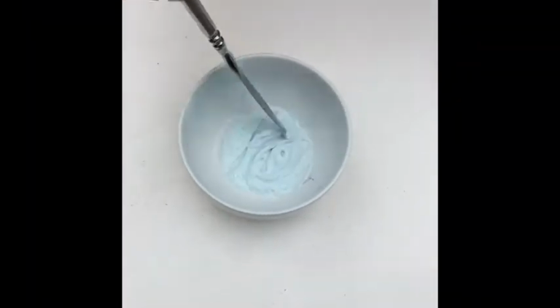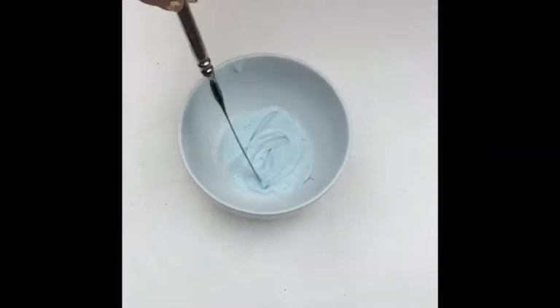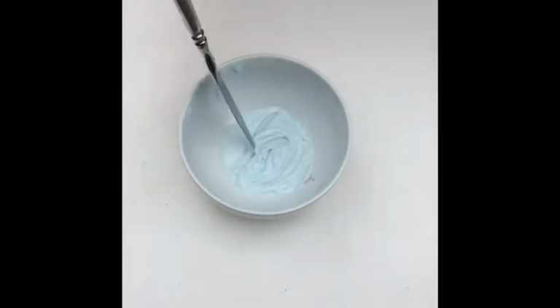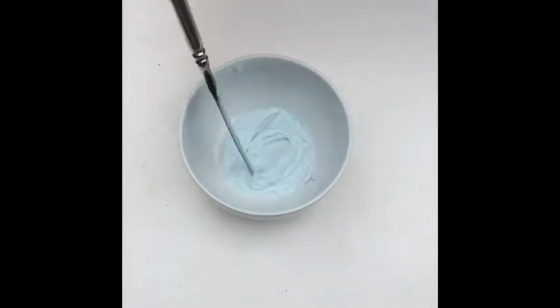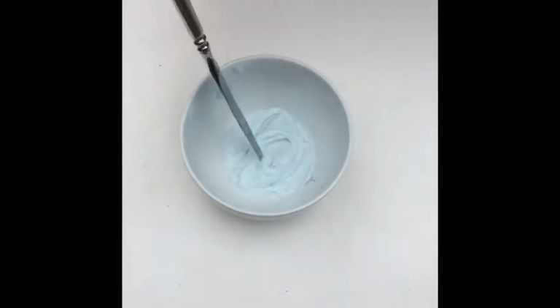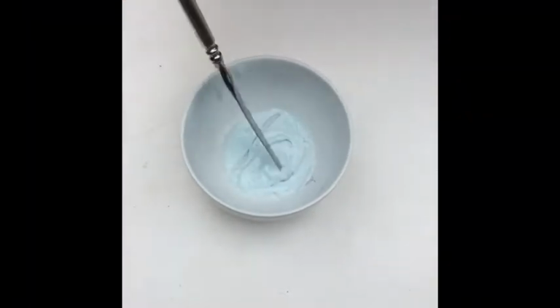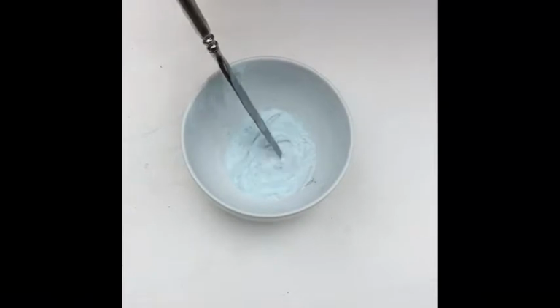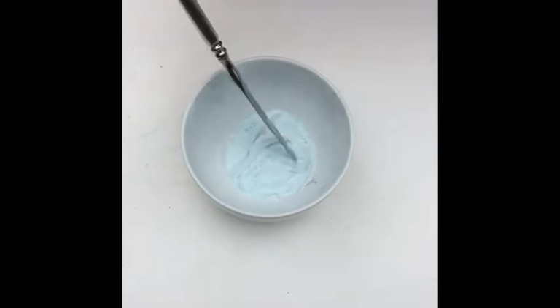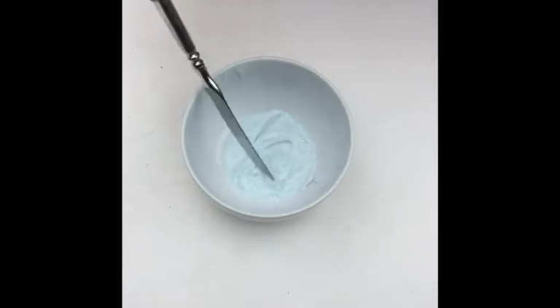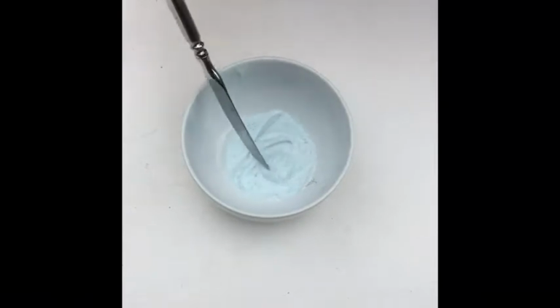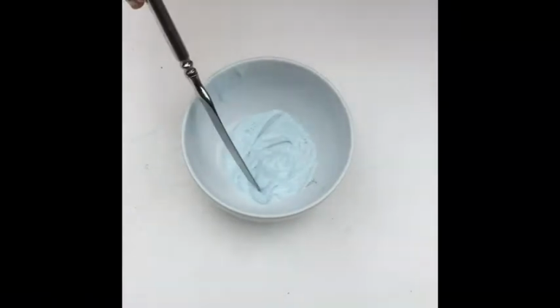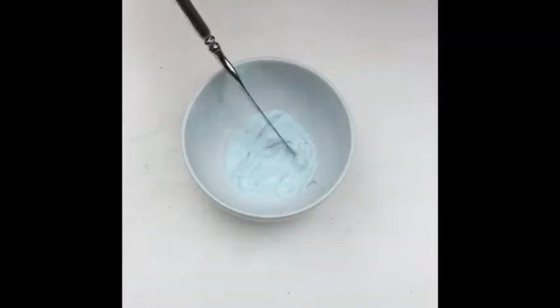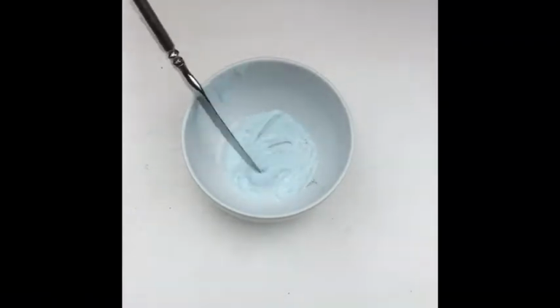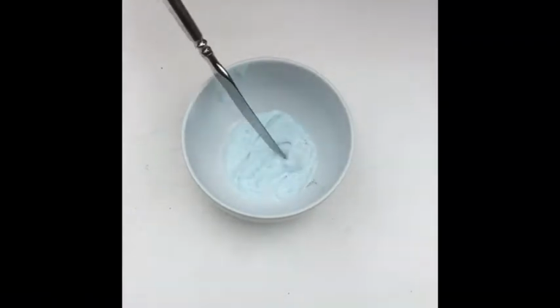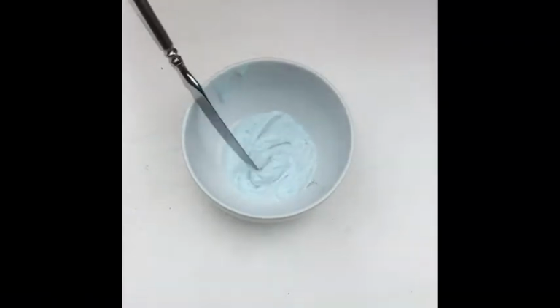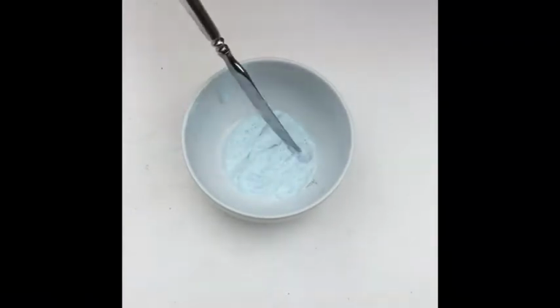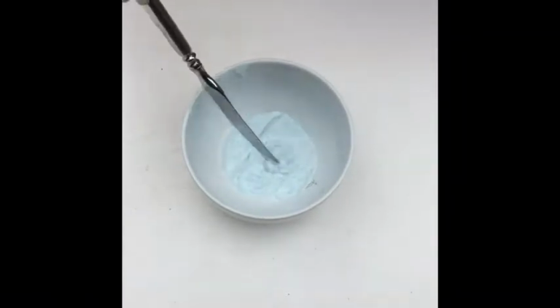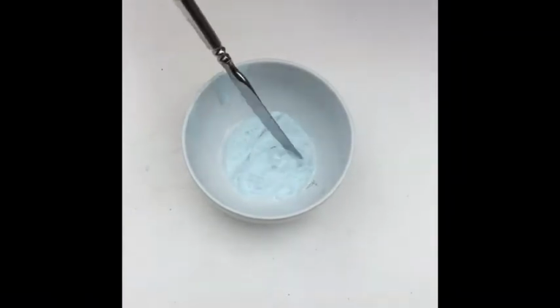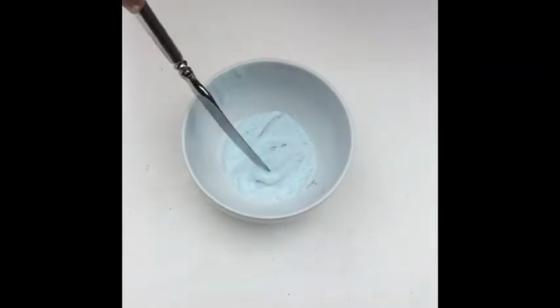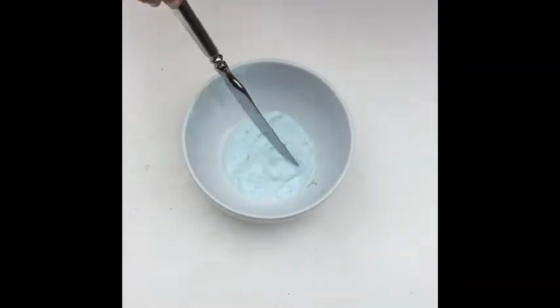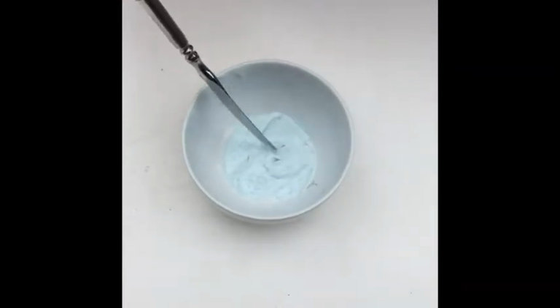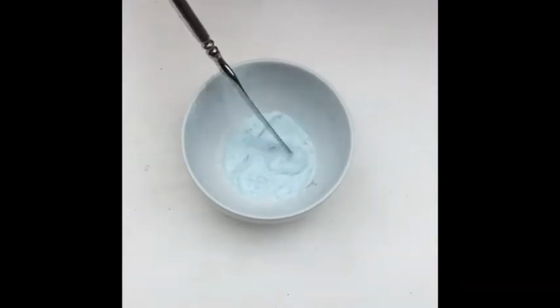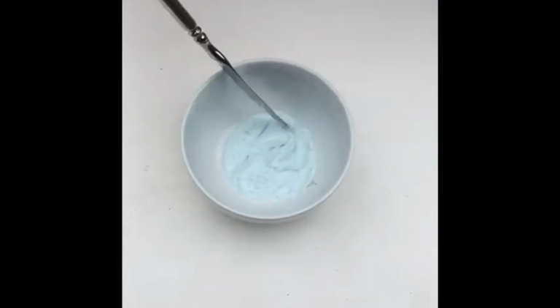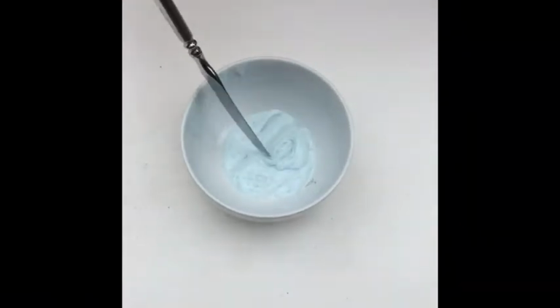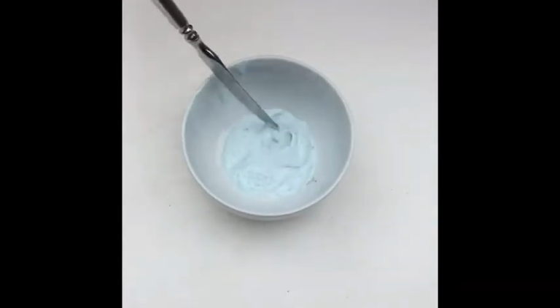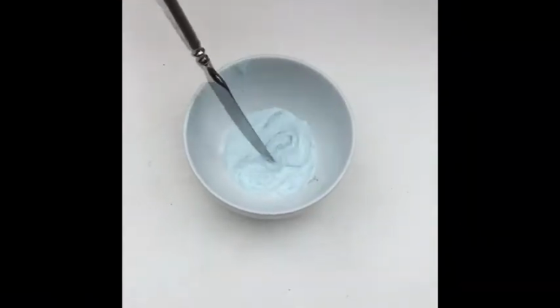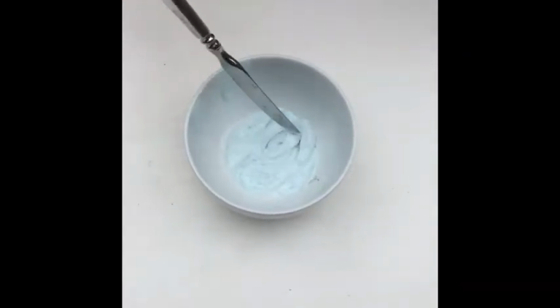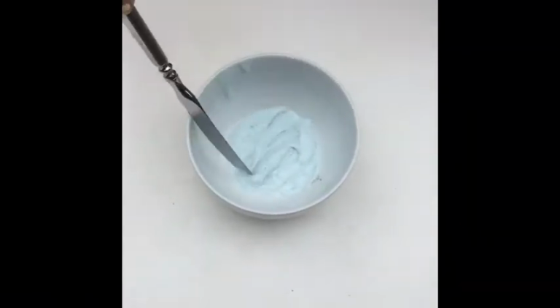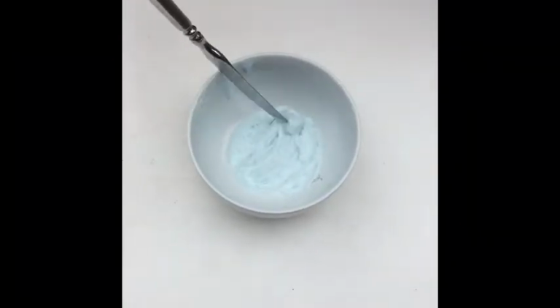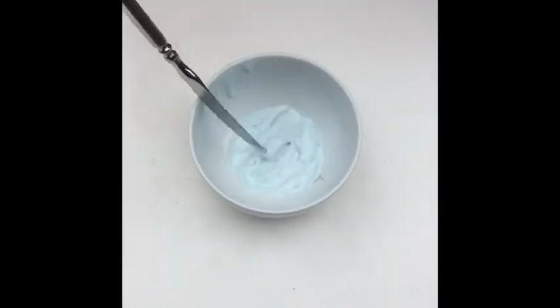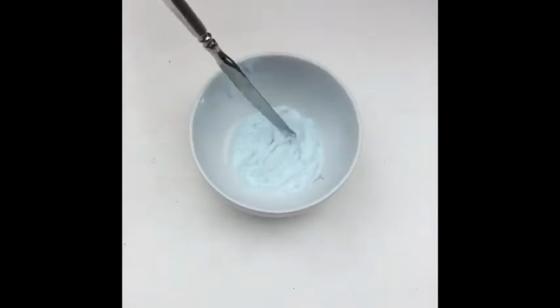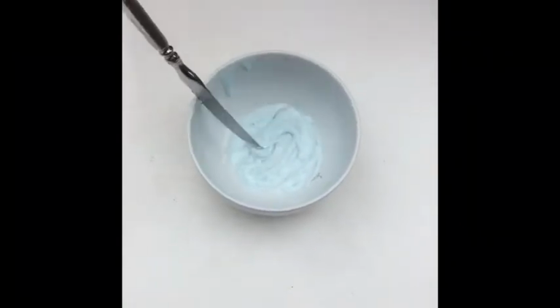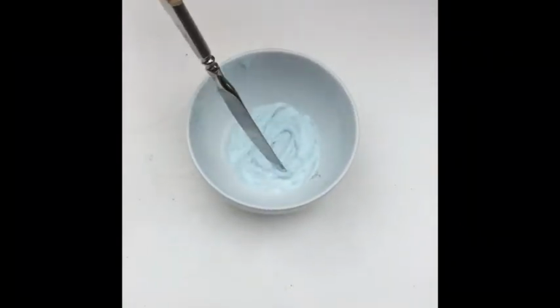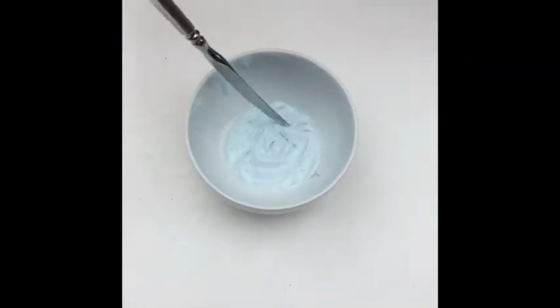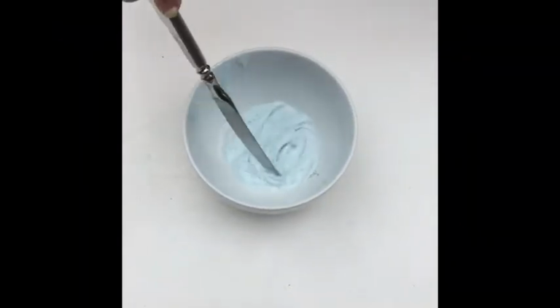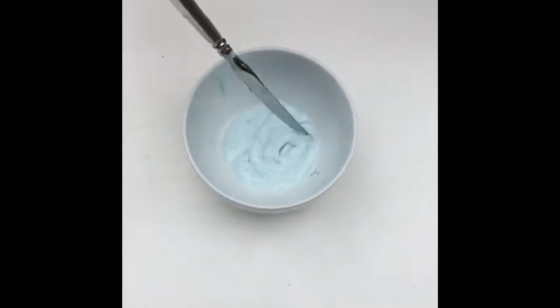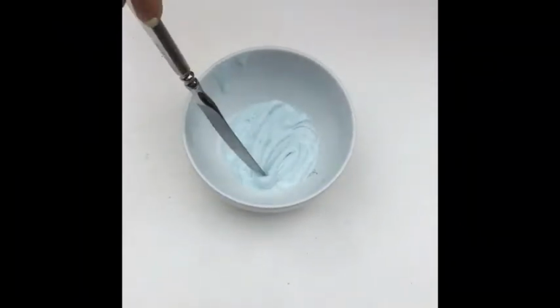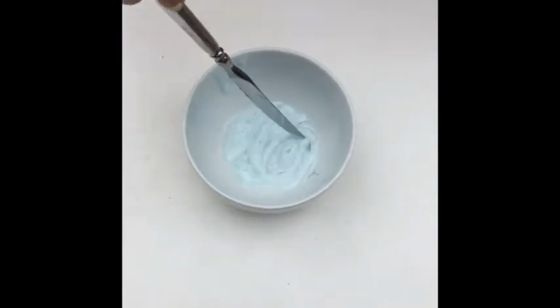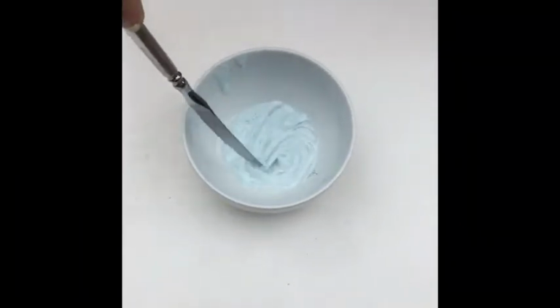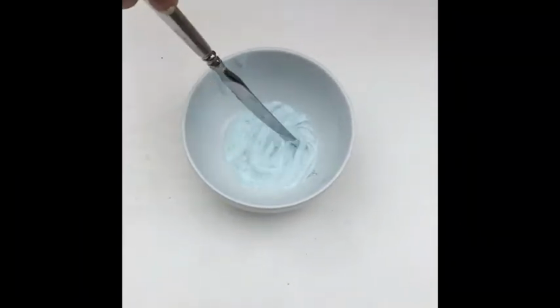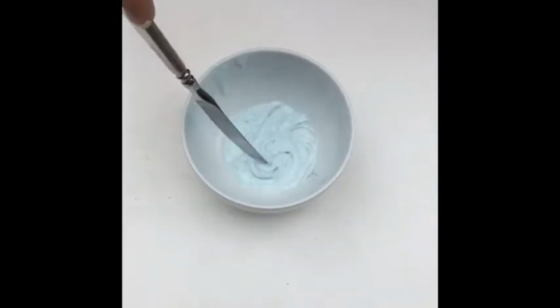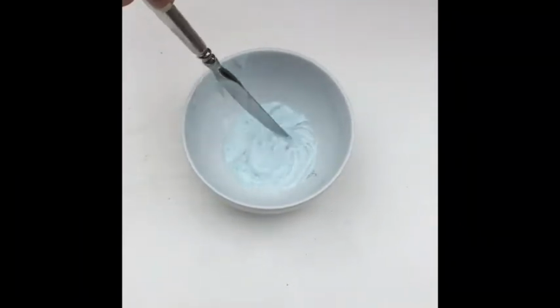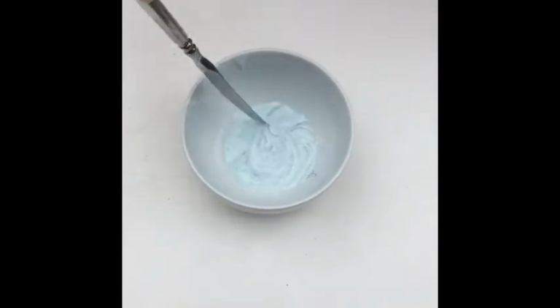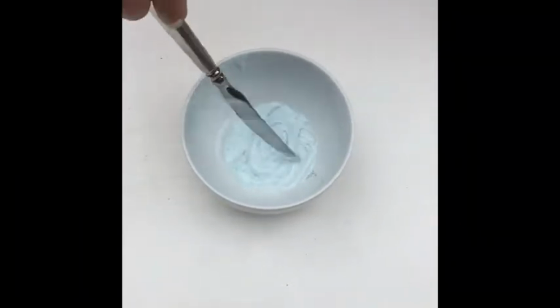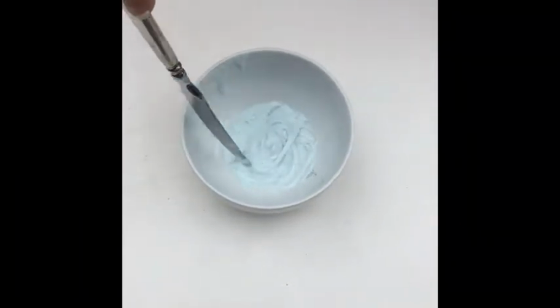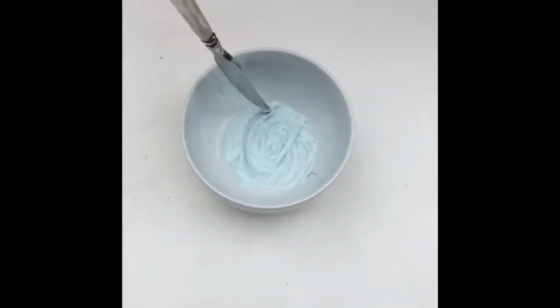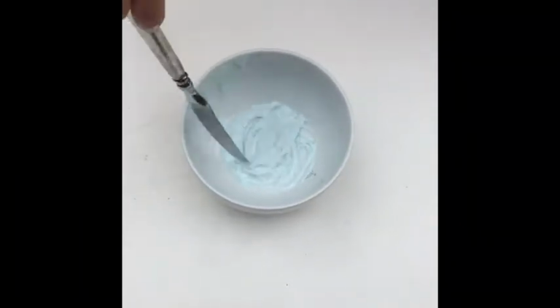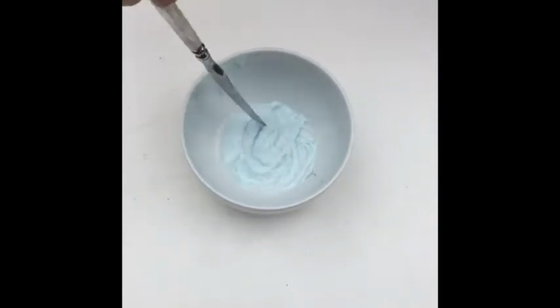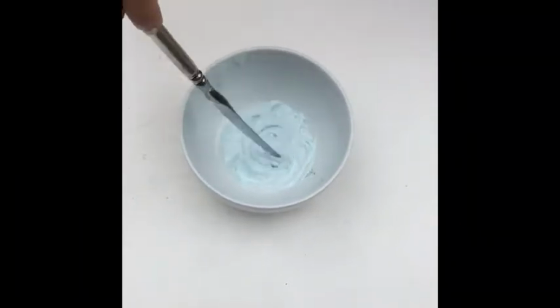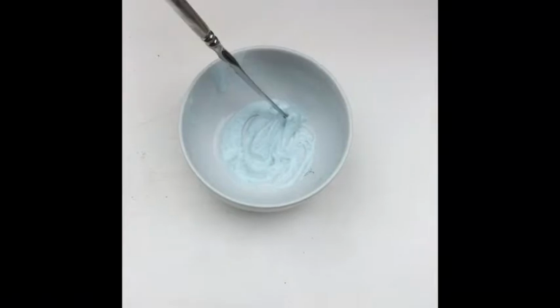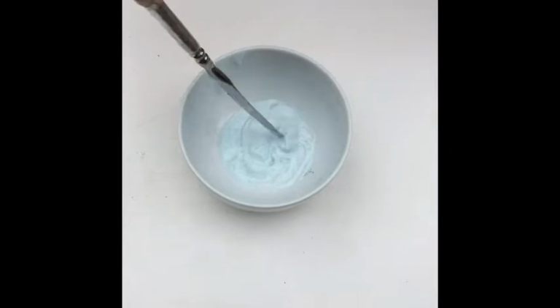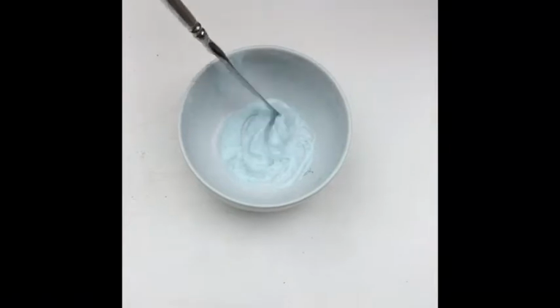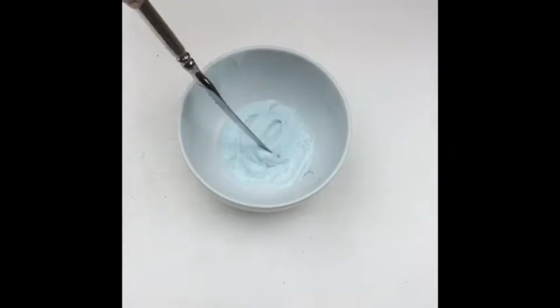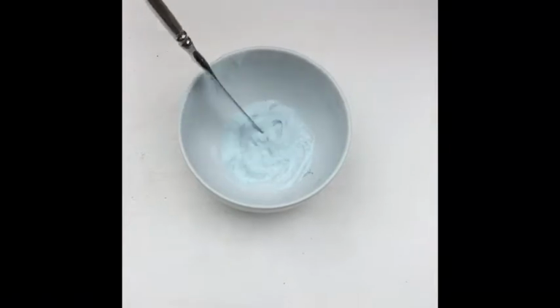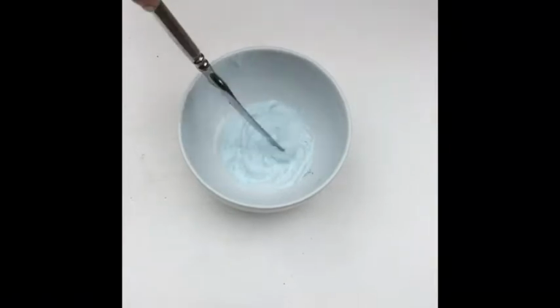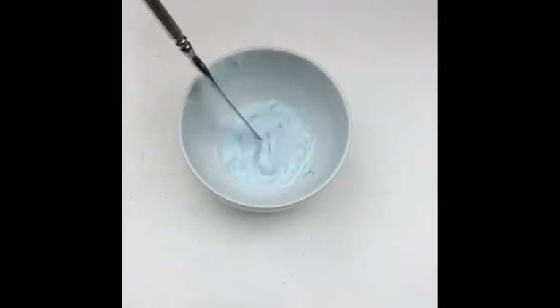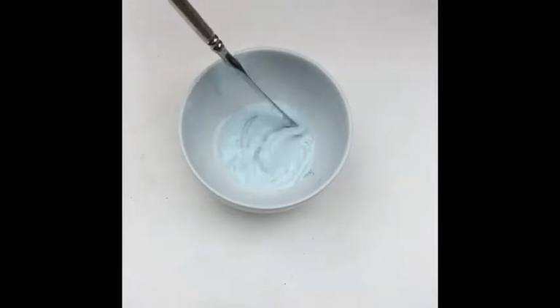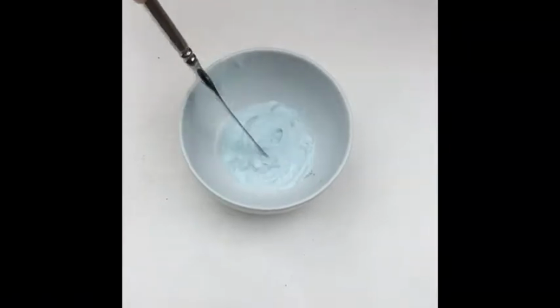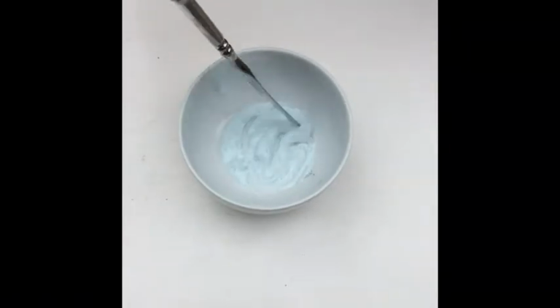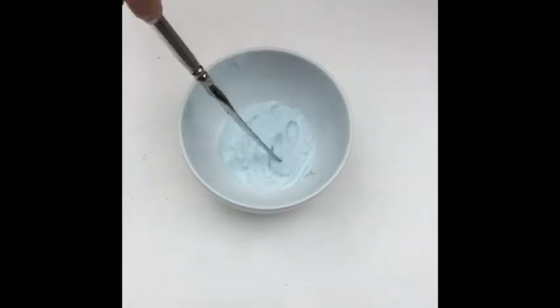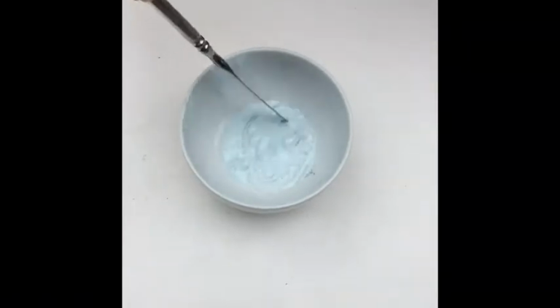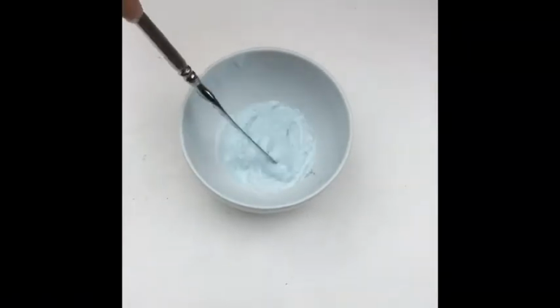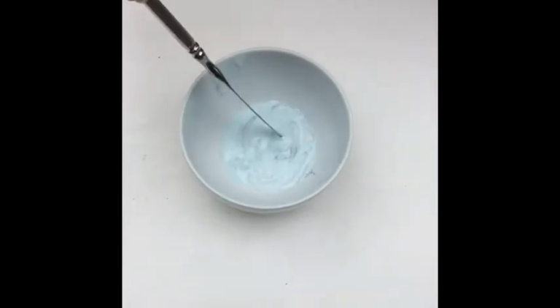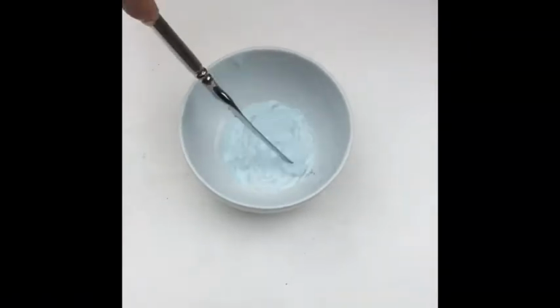When I was mixing this, it started off thick and then it started to liquefy. I found this kind of weird.